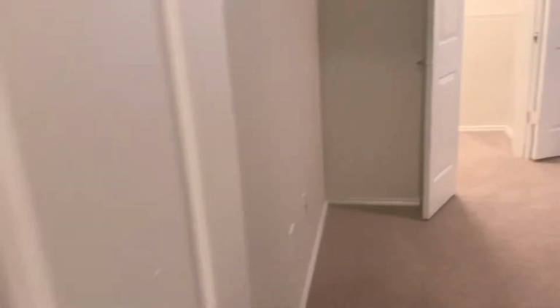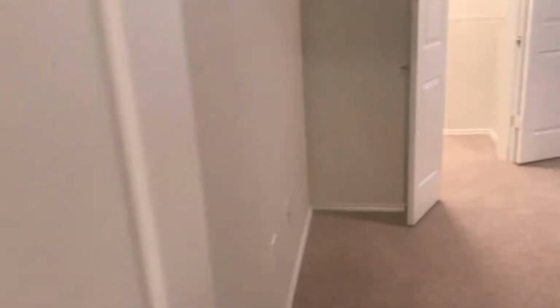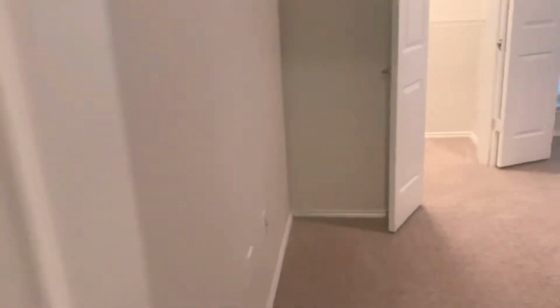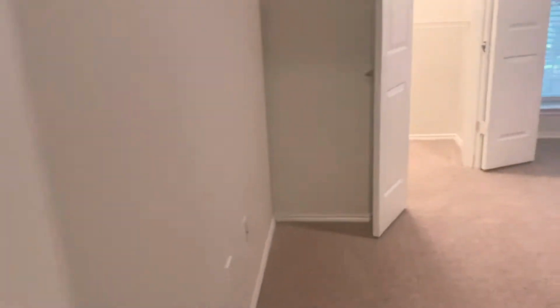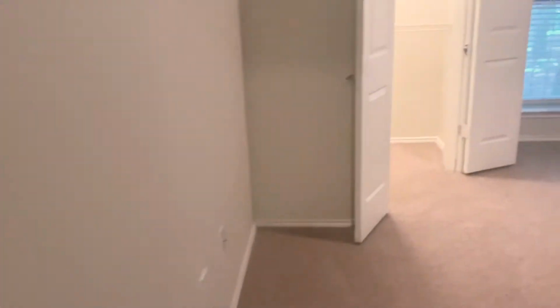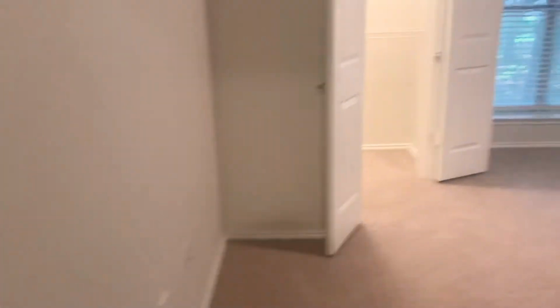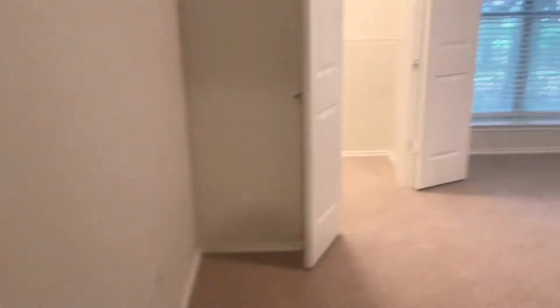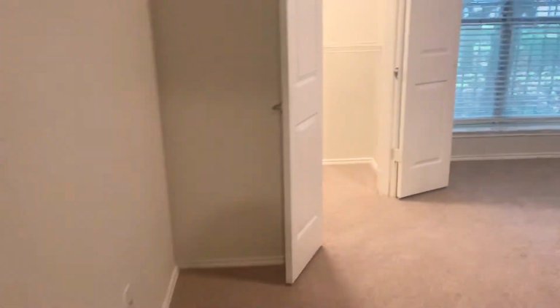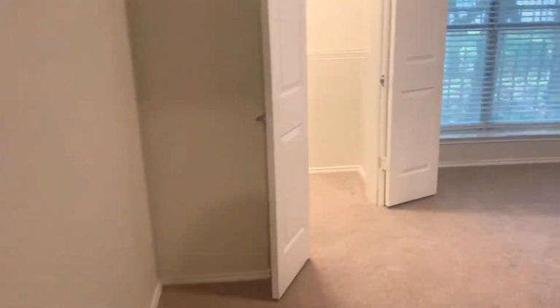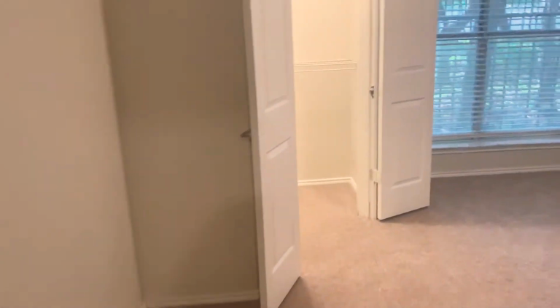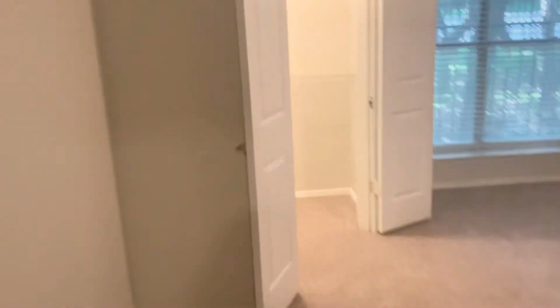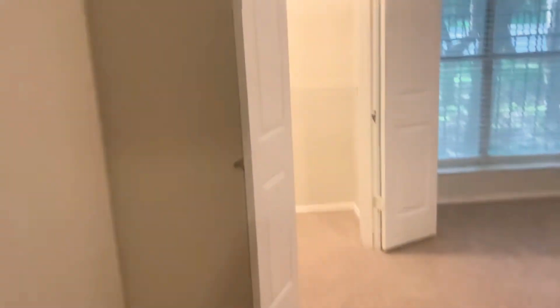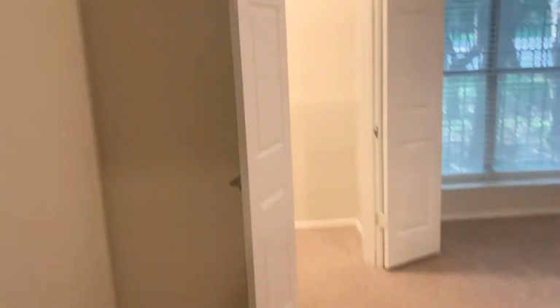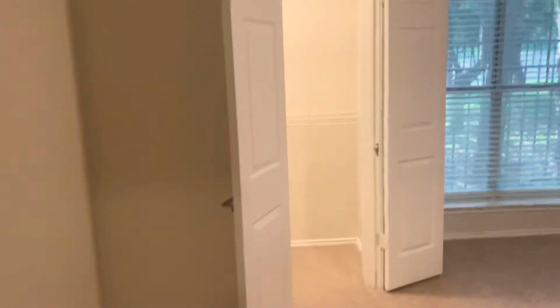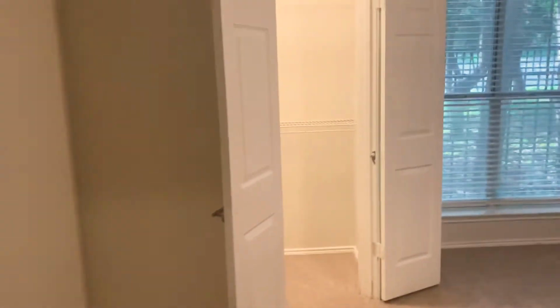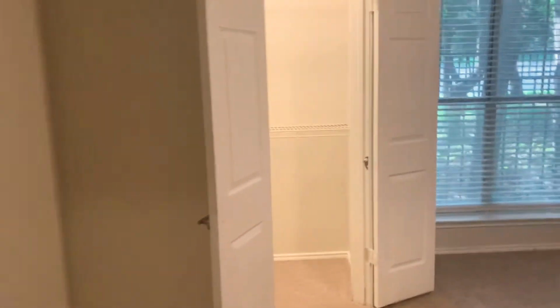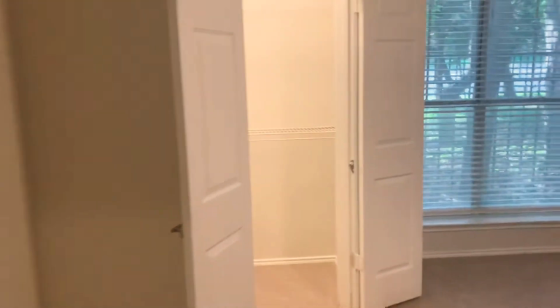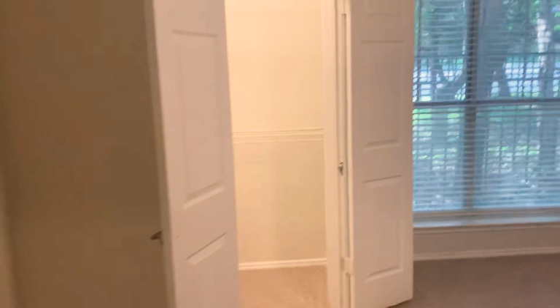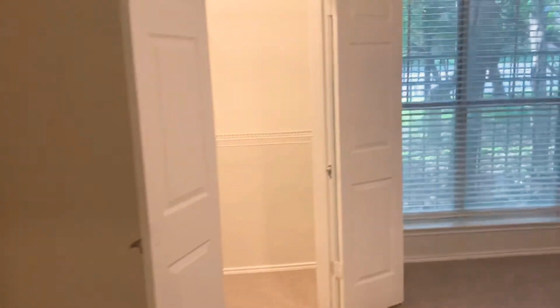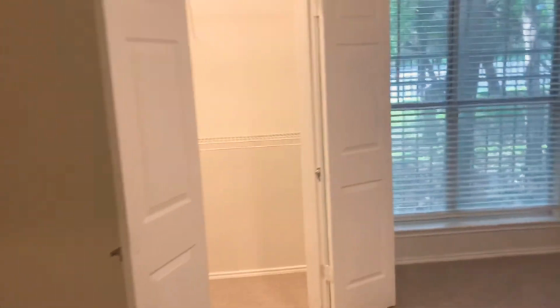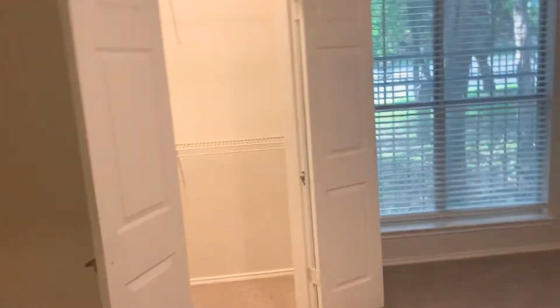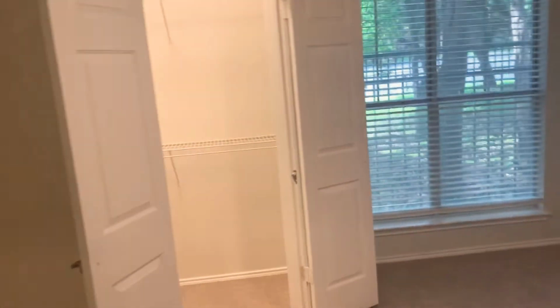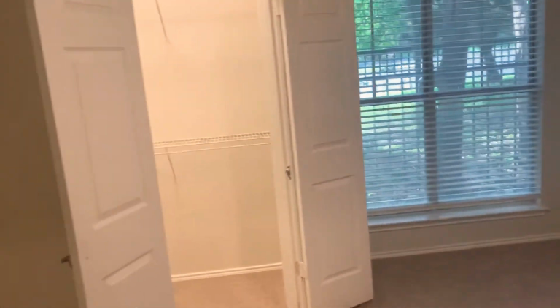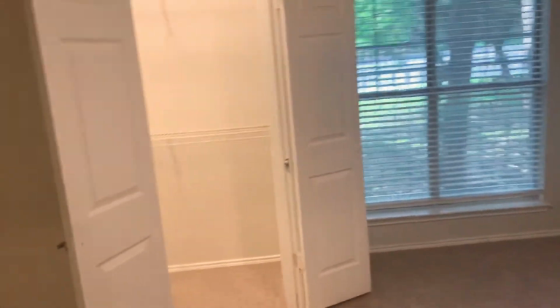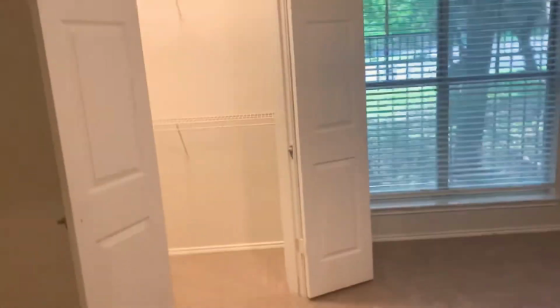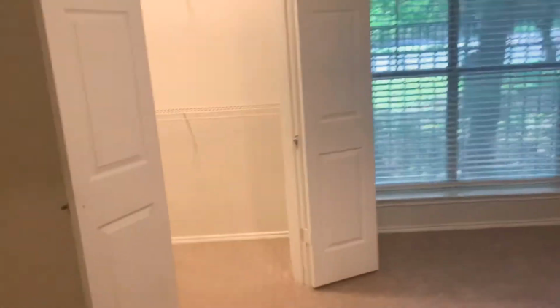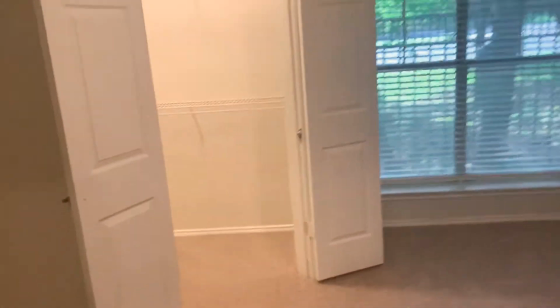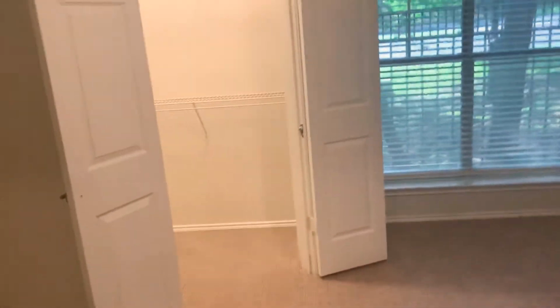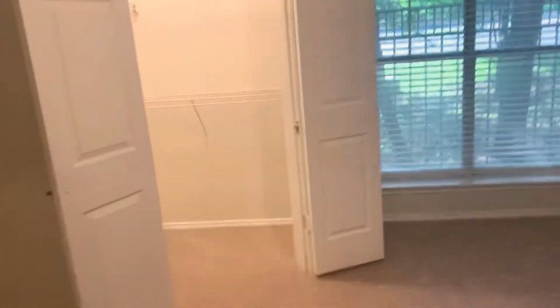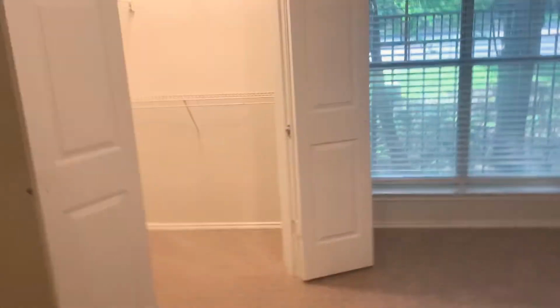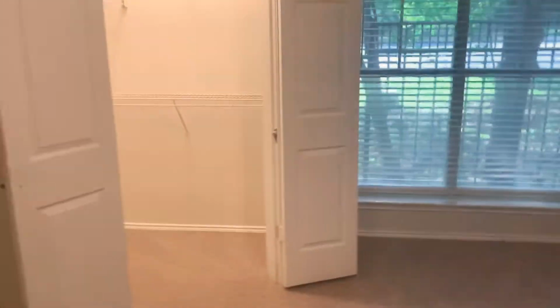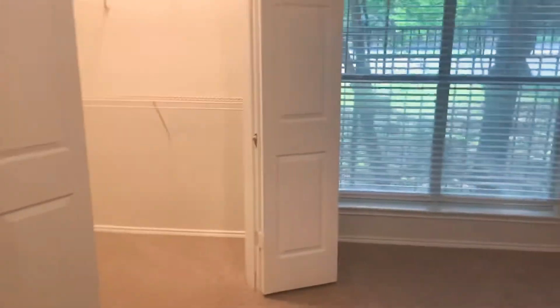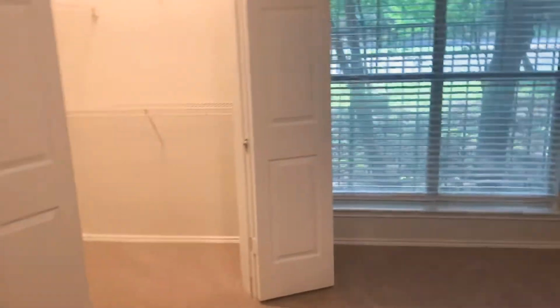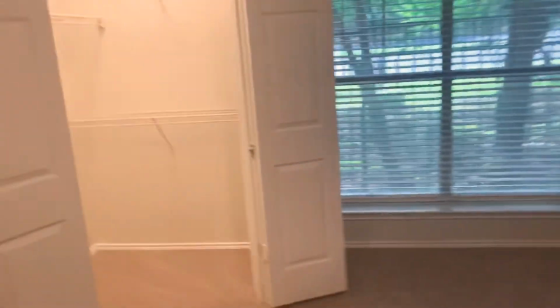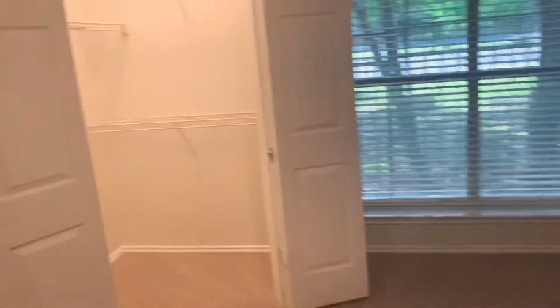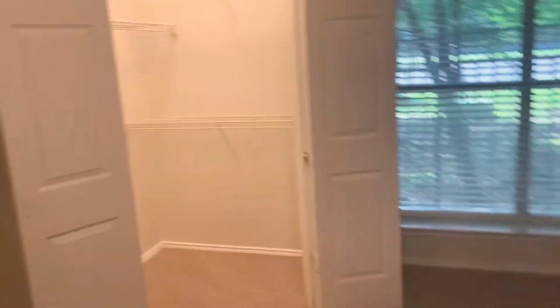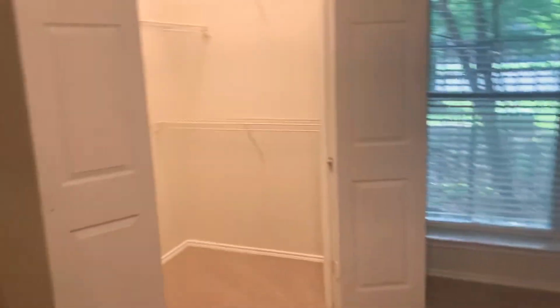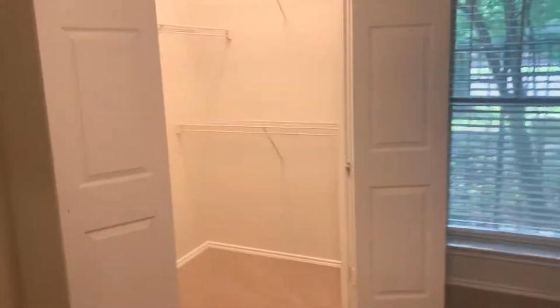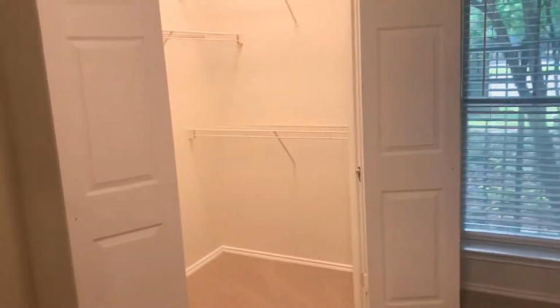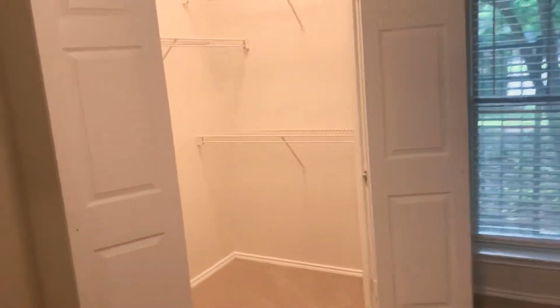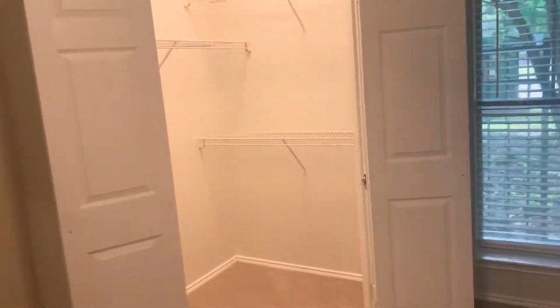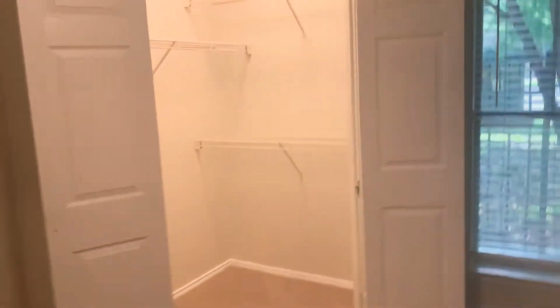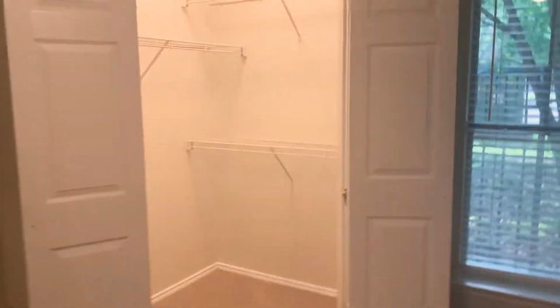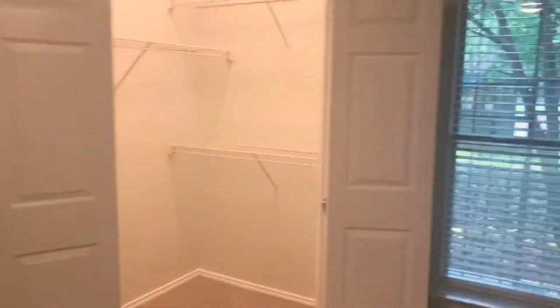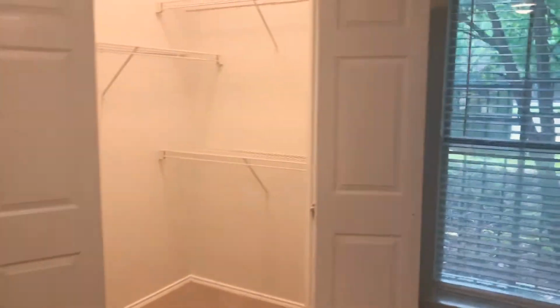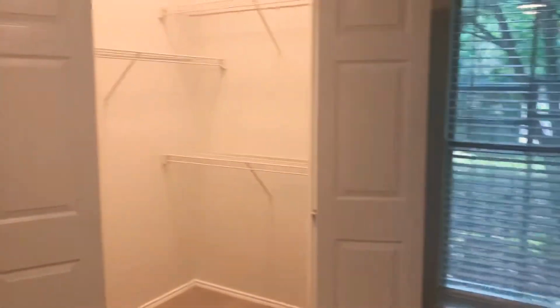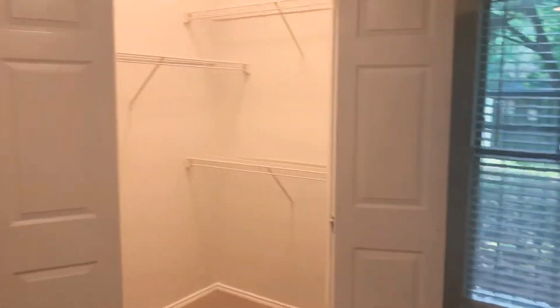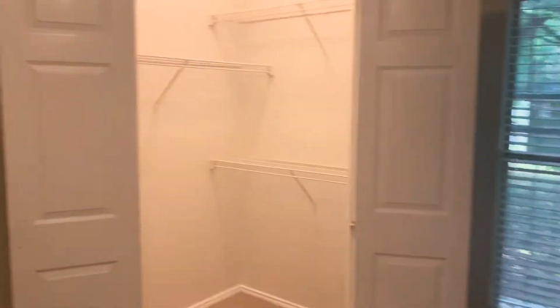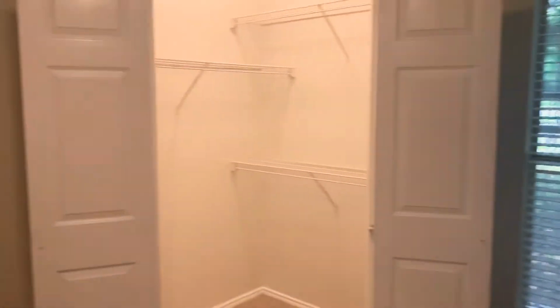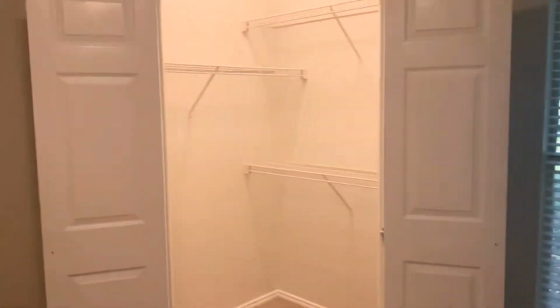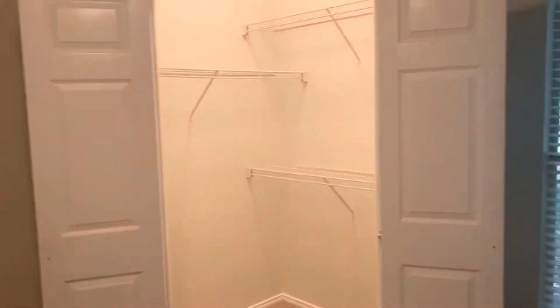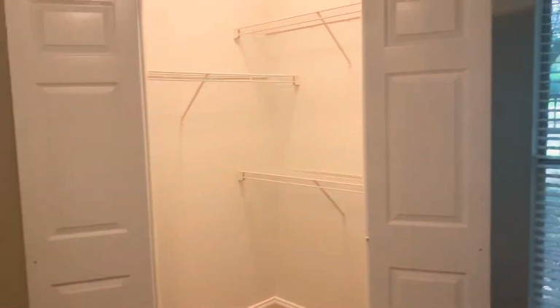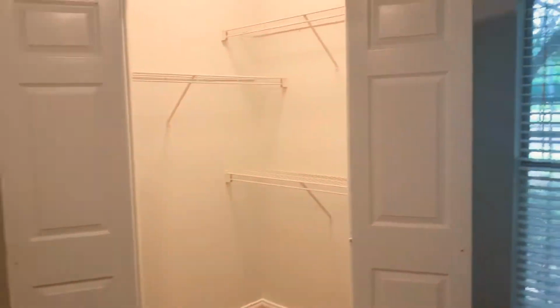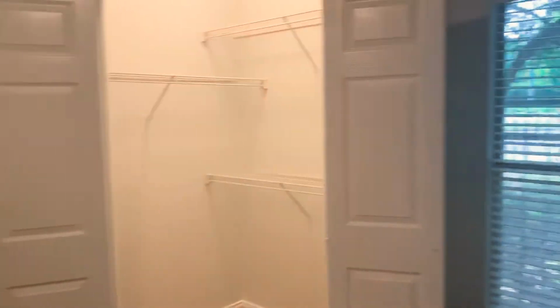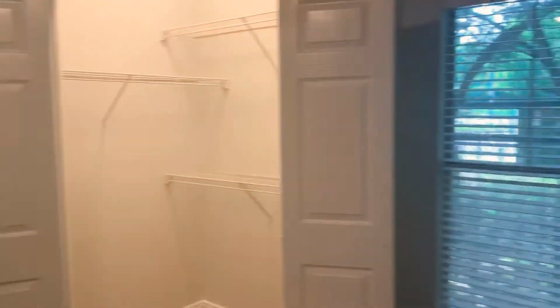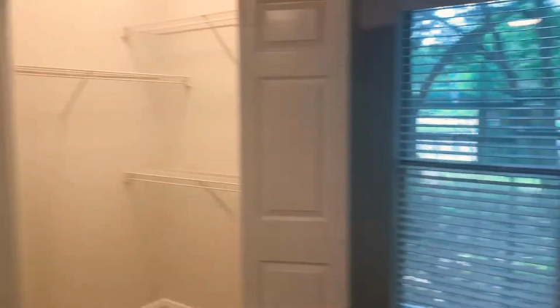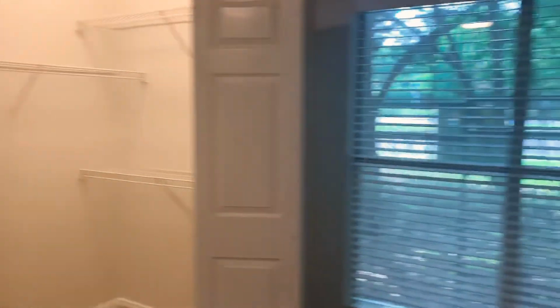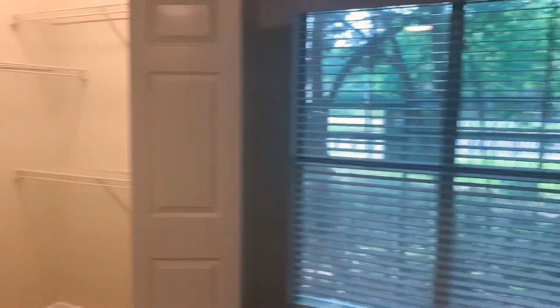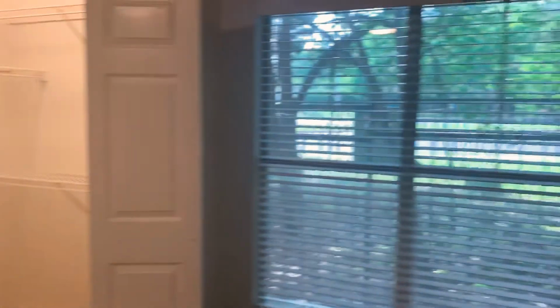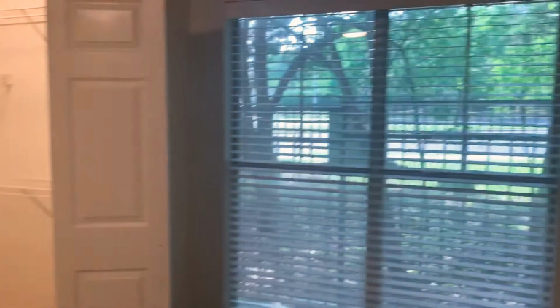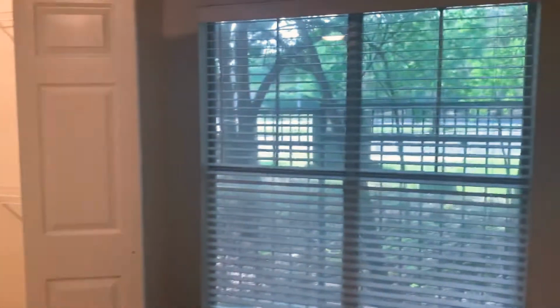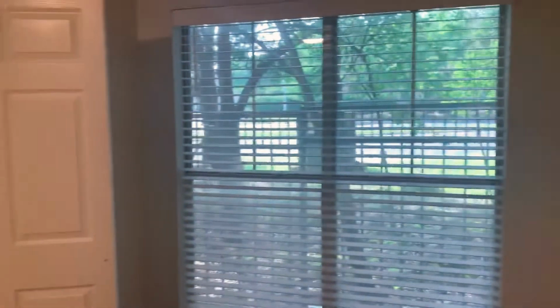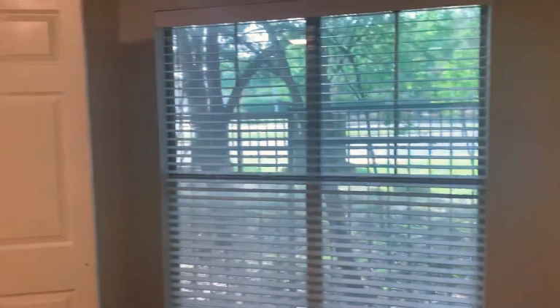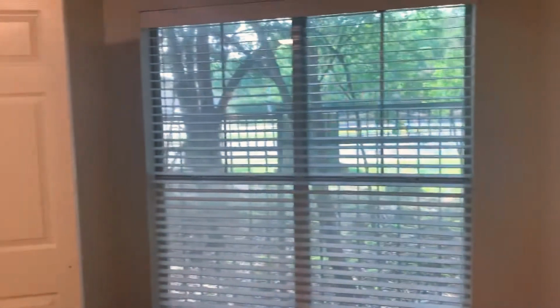Moving into the guest bedroom. You've got the walk-in closet. You have a large window with the wood-faux blinds.